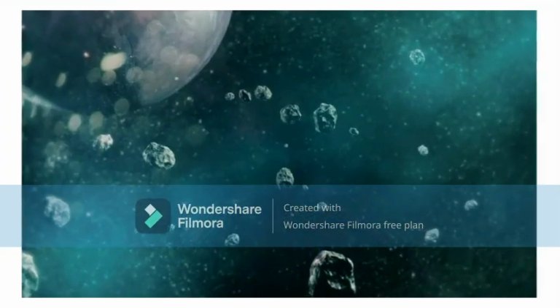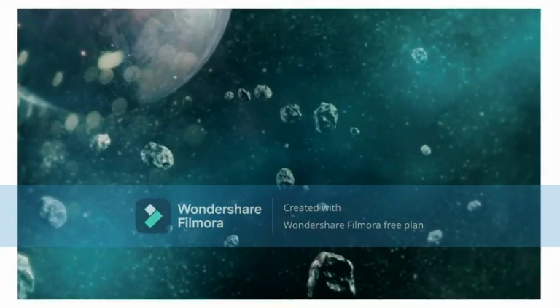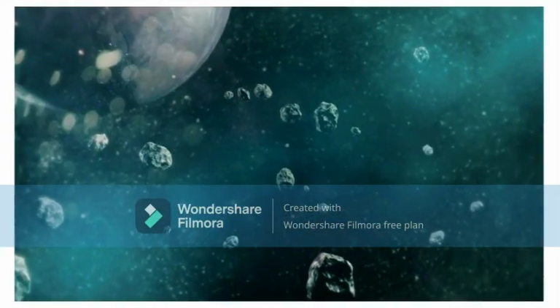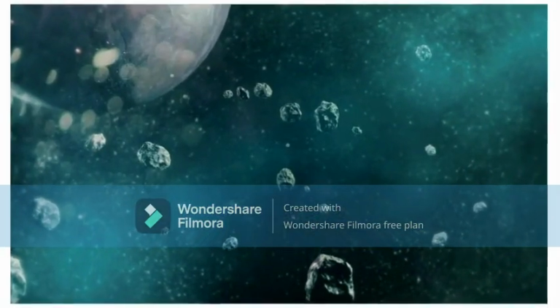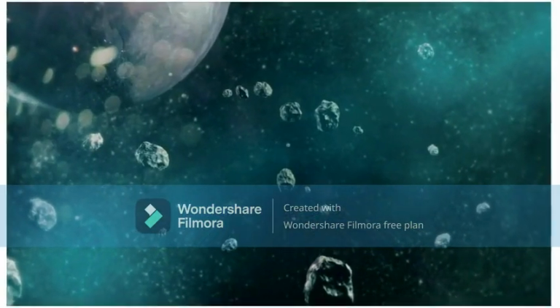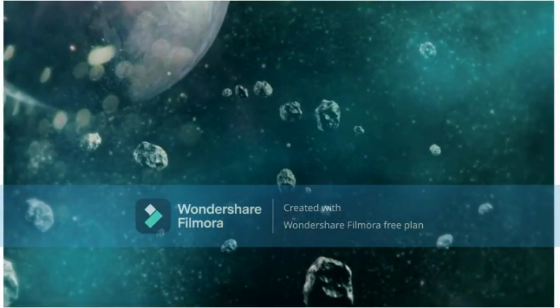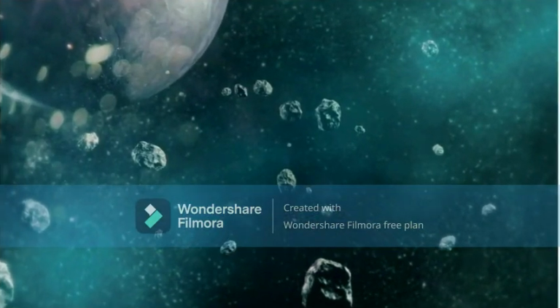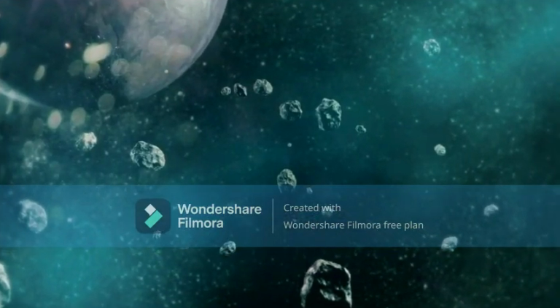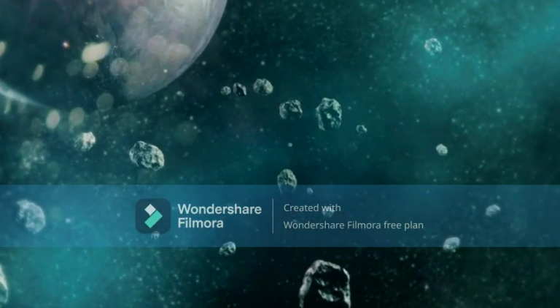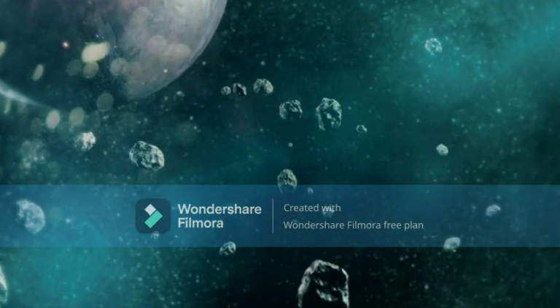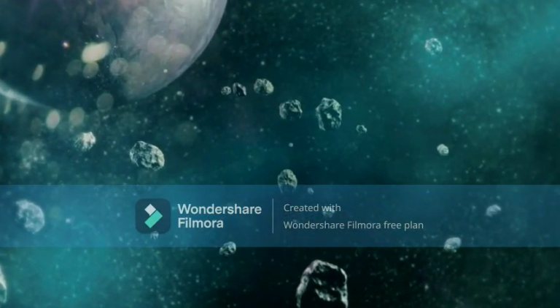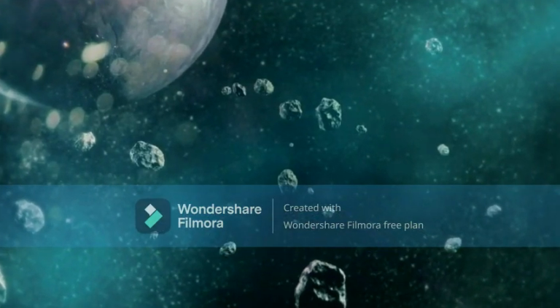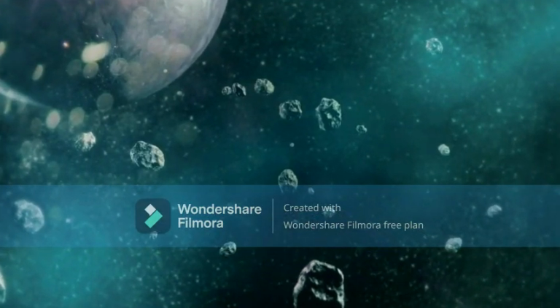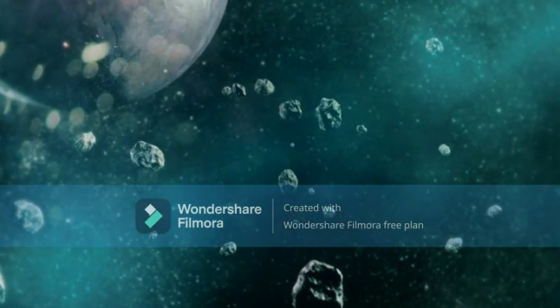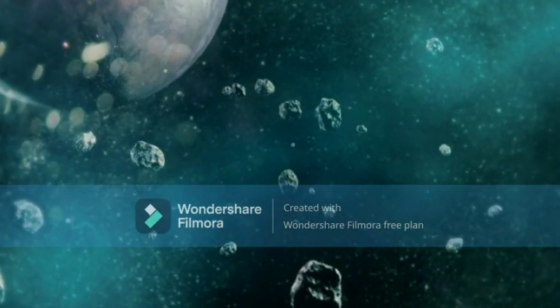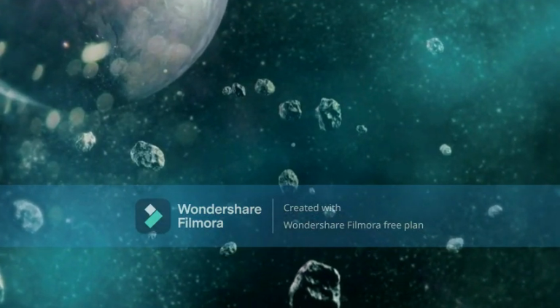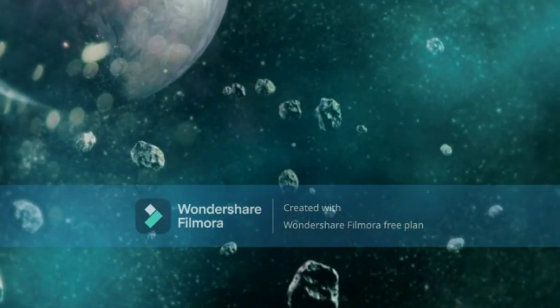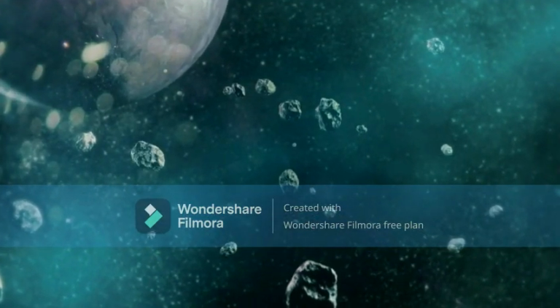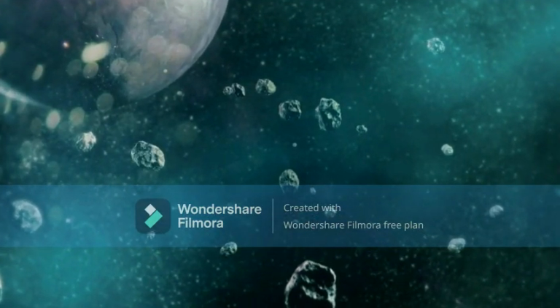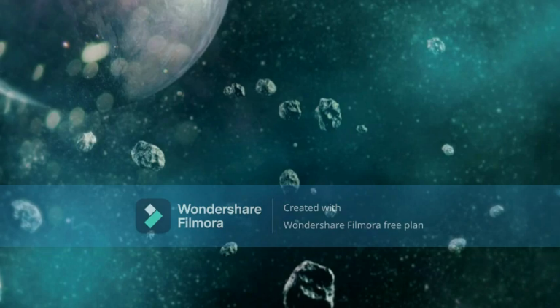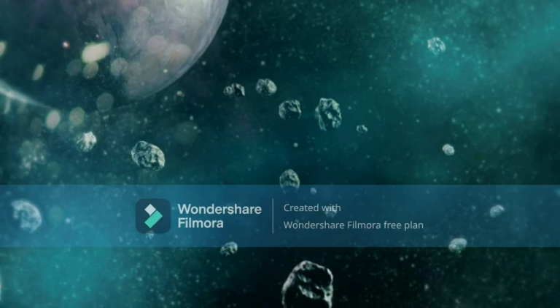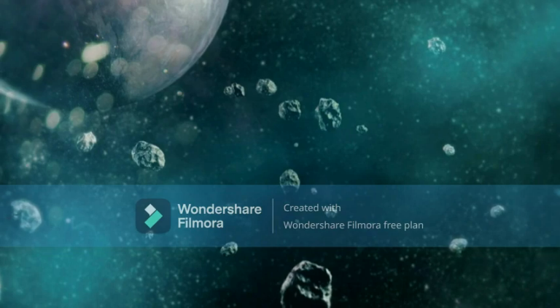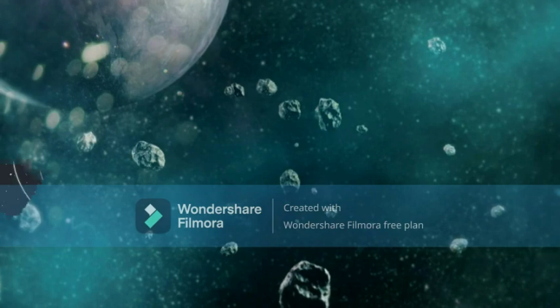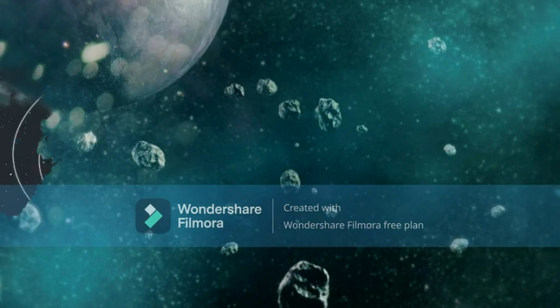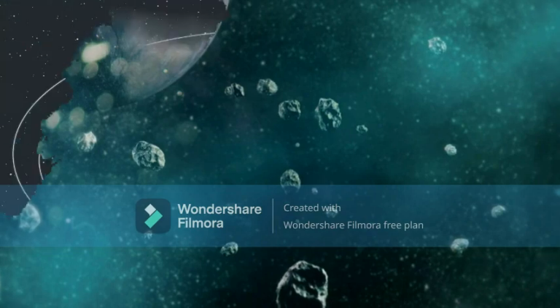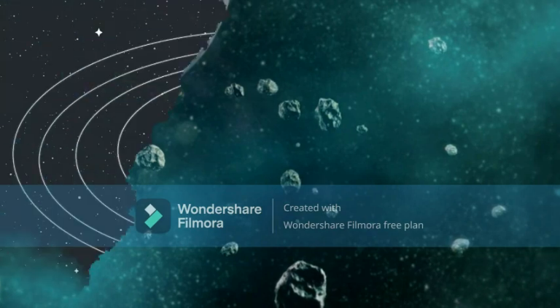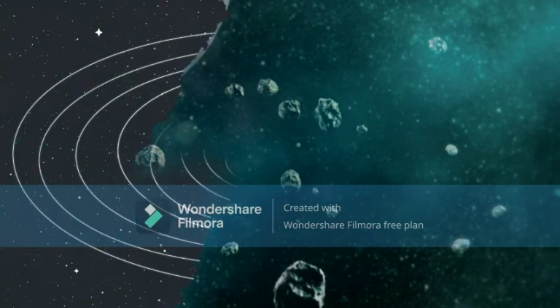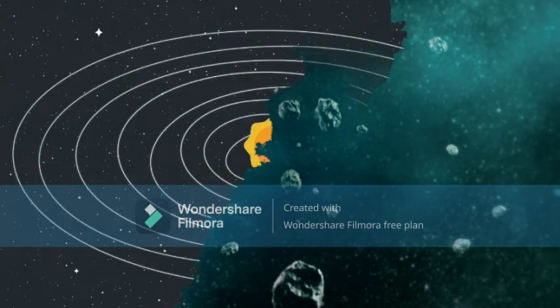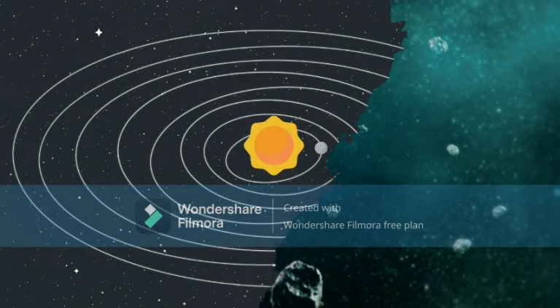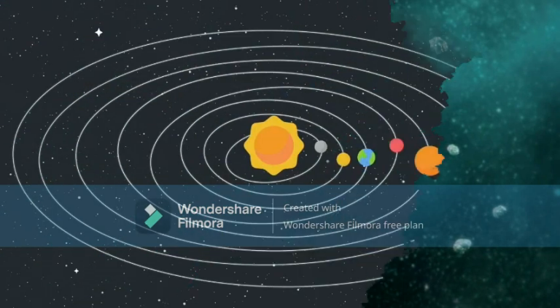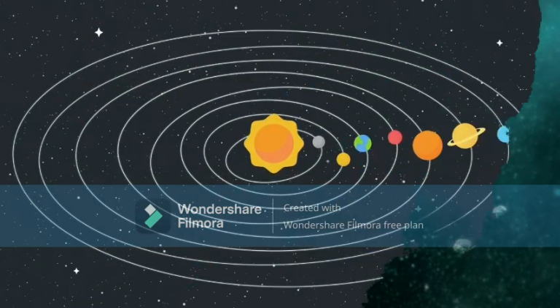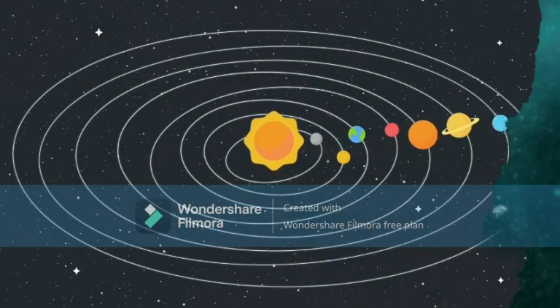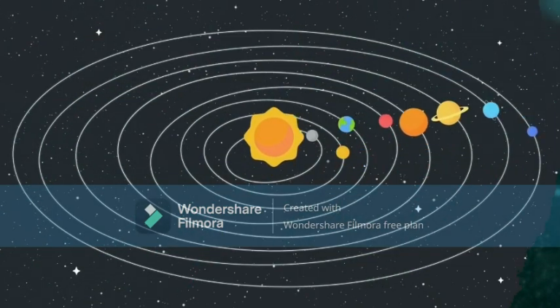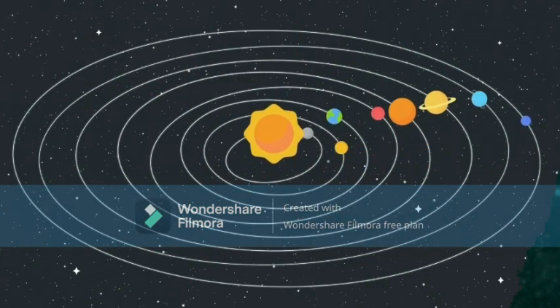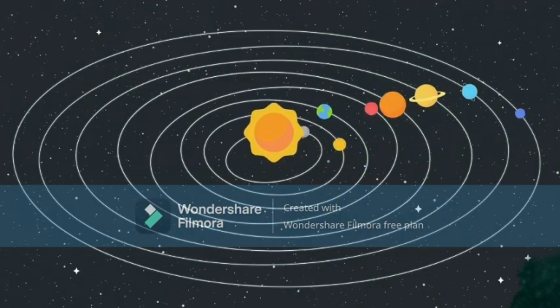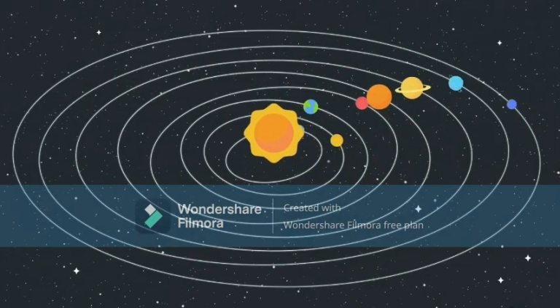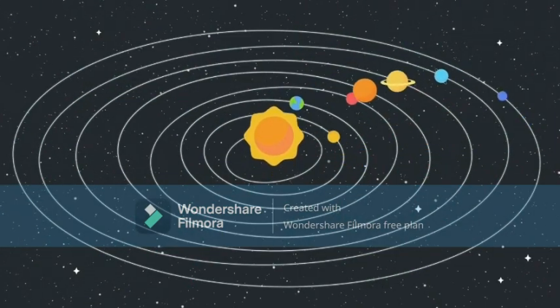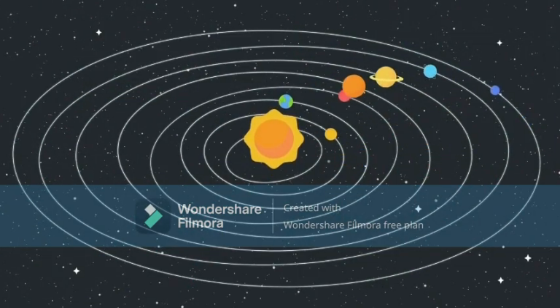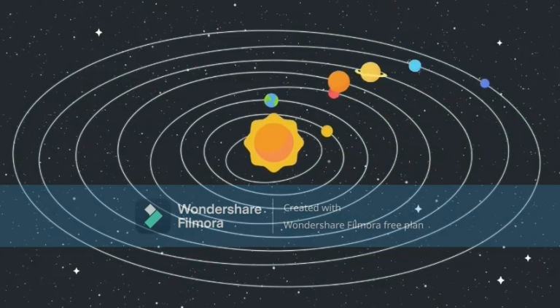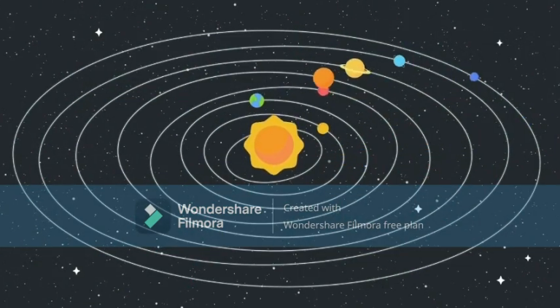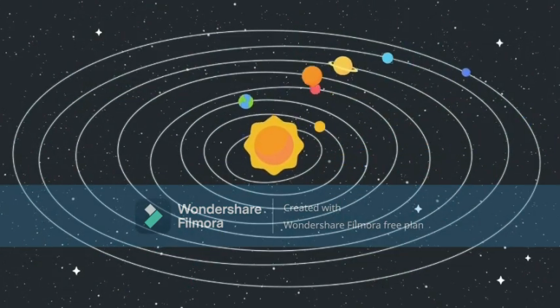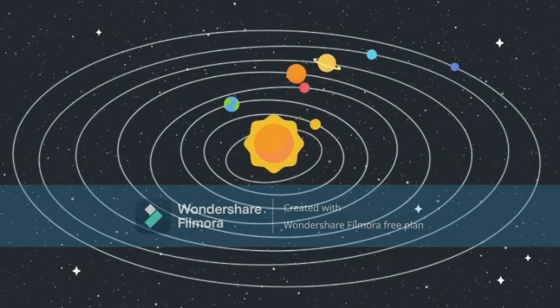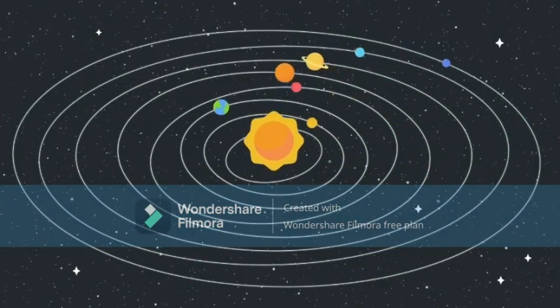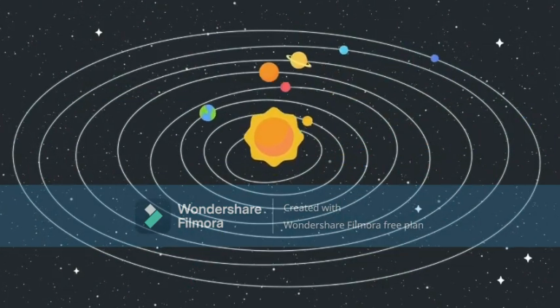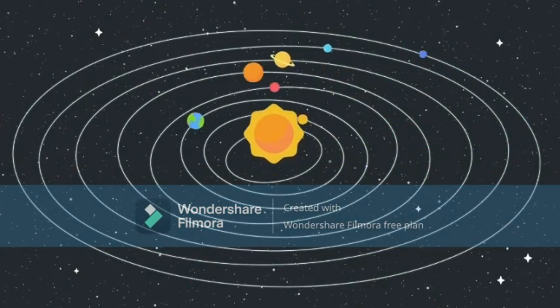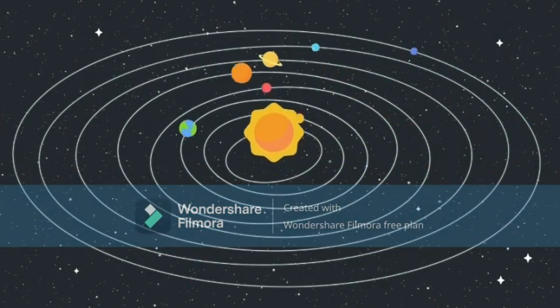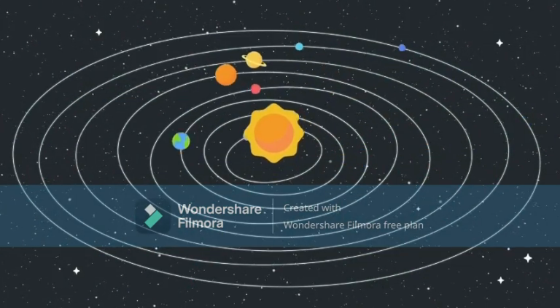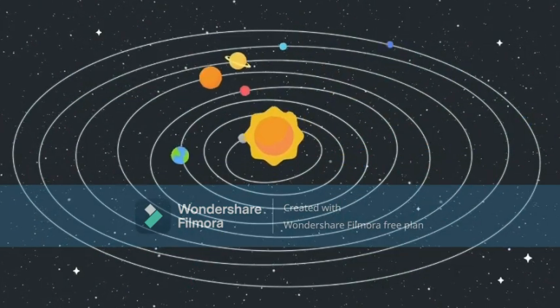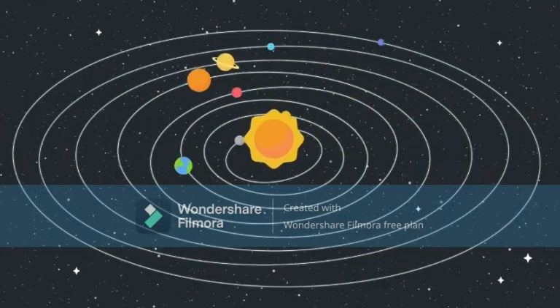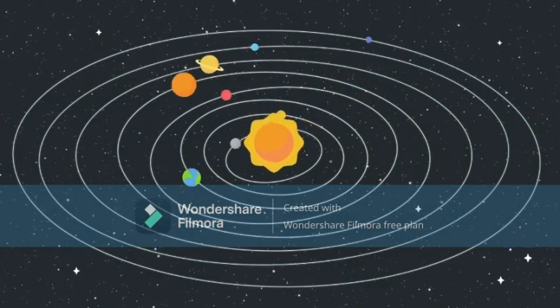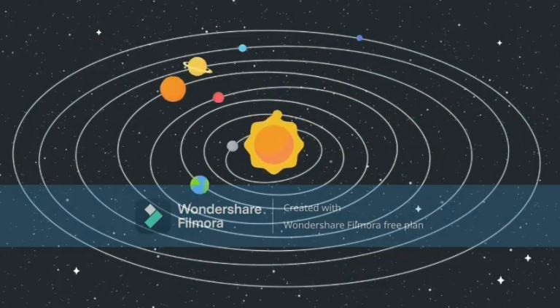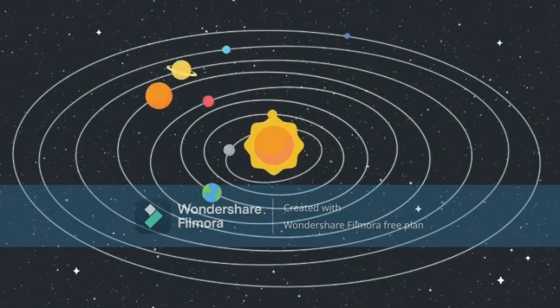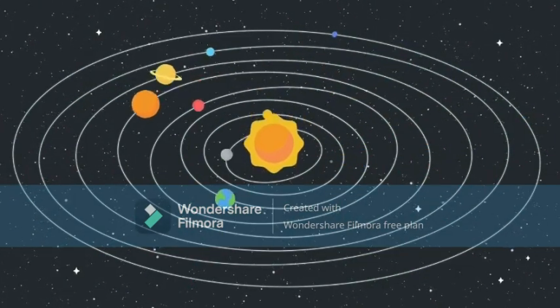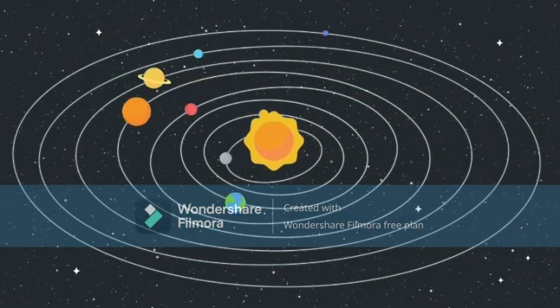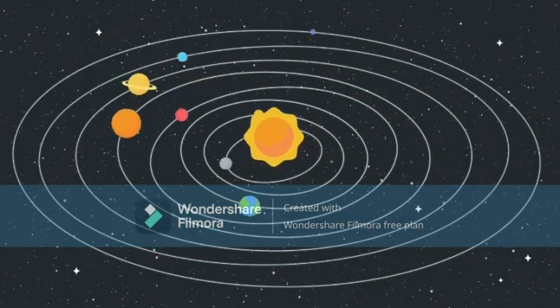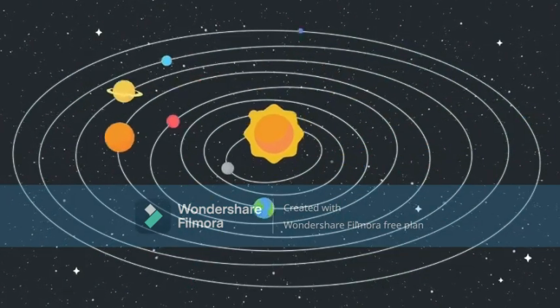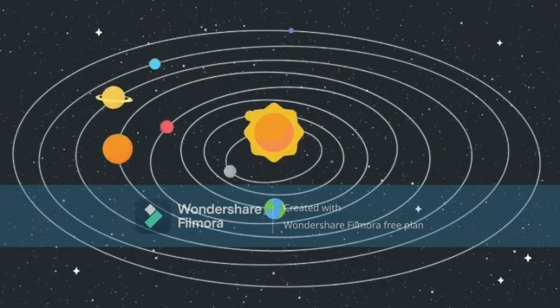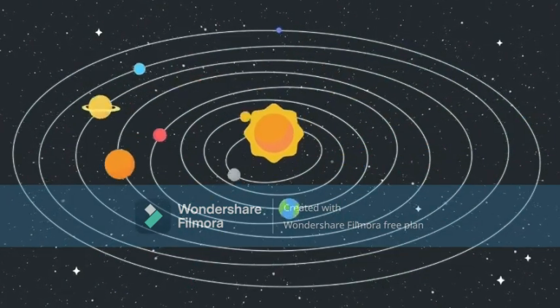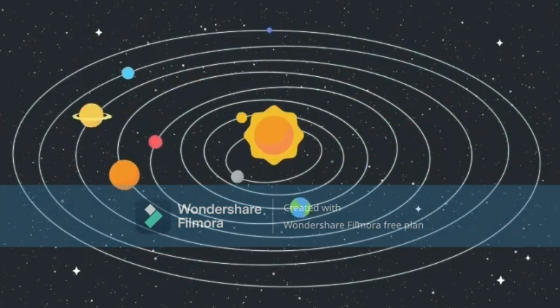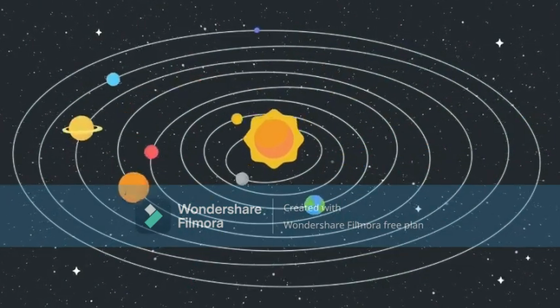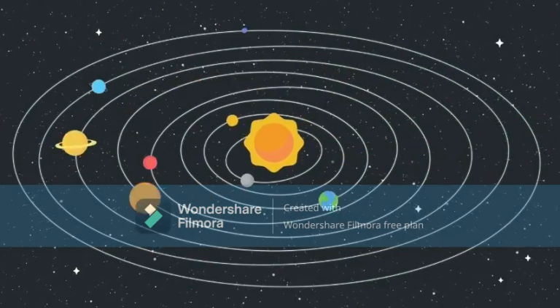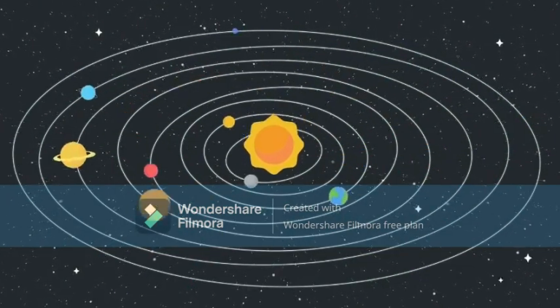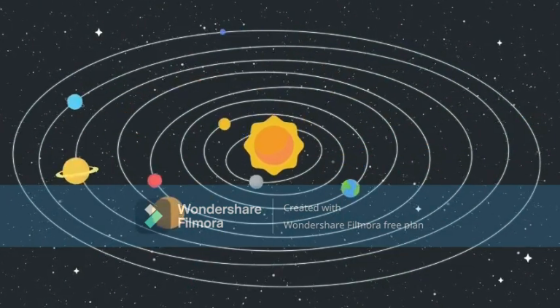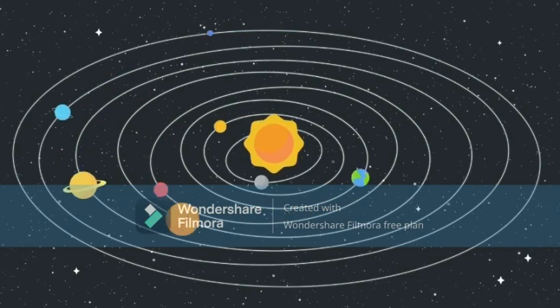We live on a planet called Earth that is part of our solar system. But where is our solar system? It's a small part of the Milky Way galaxy.